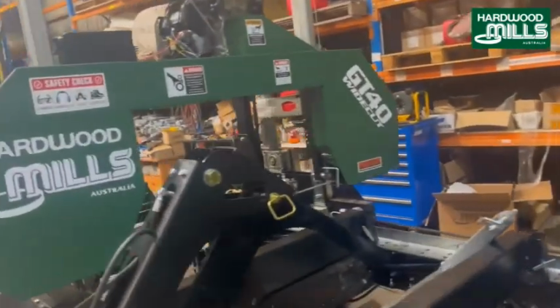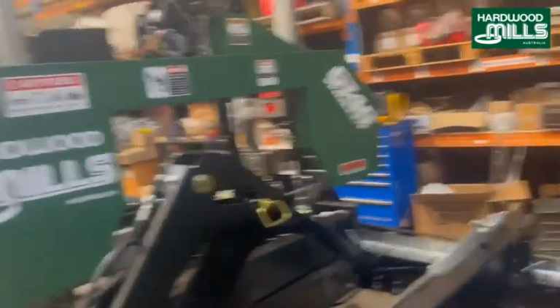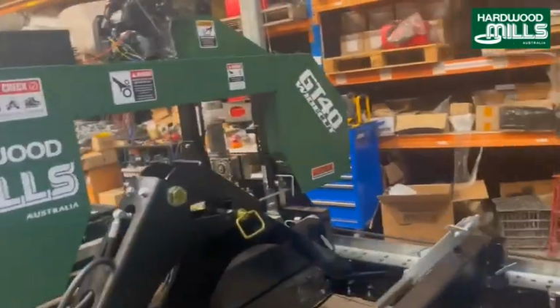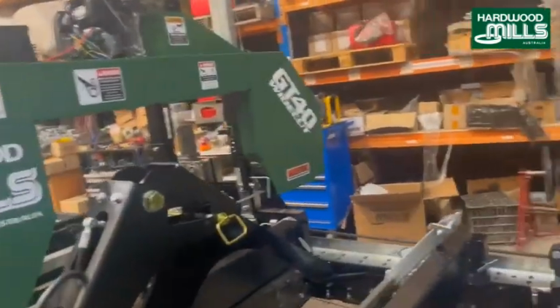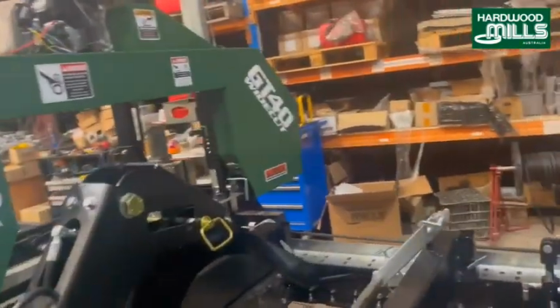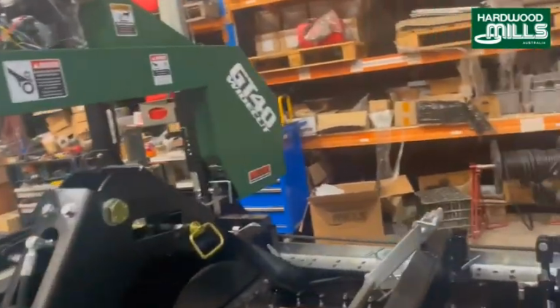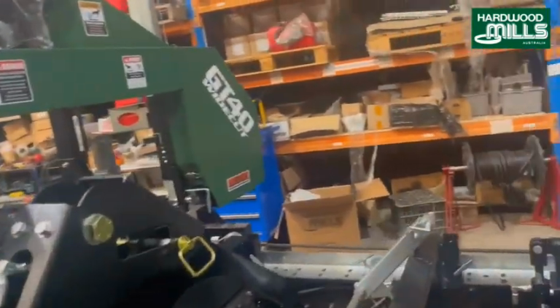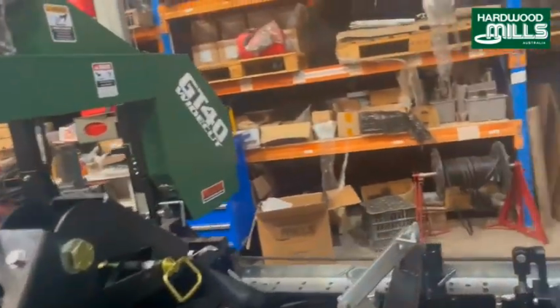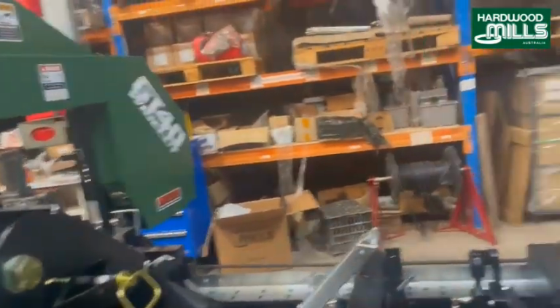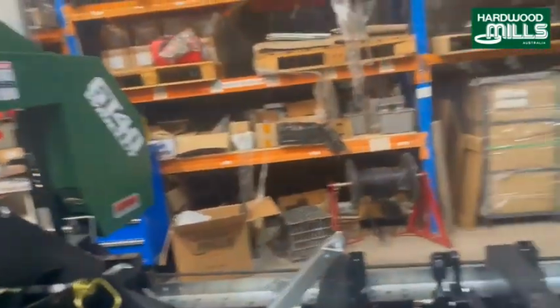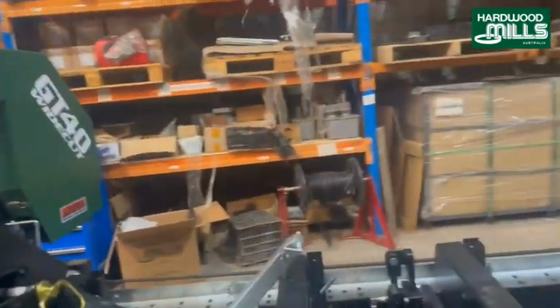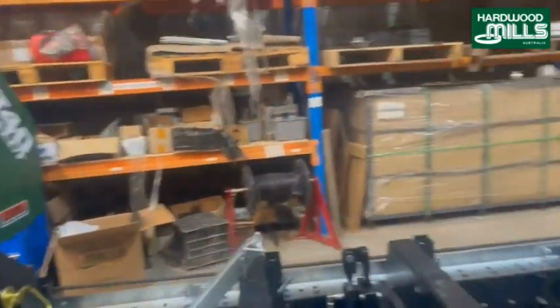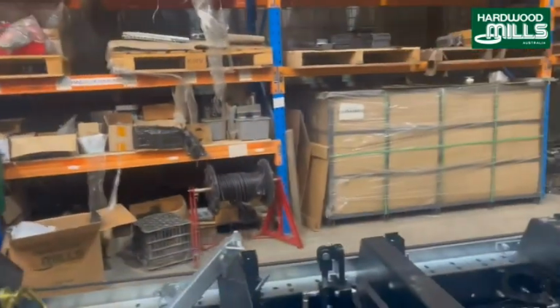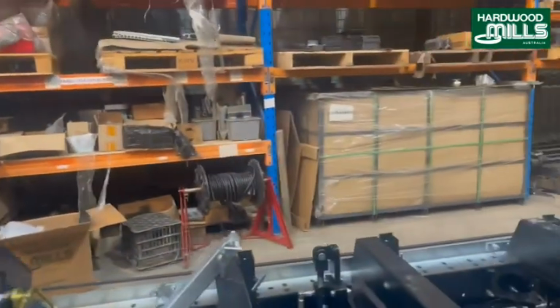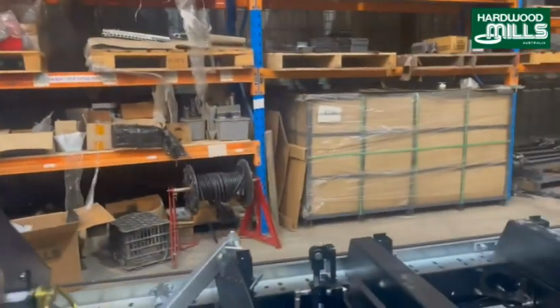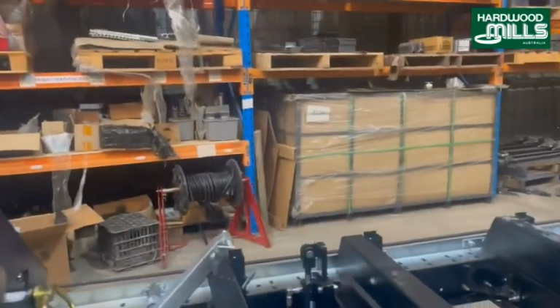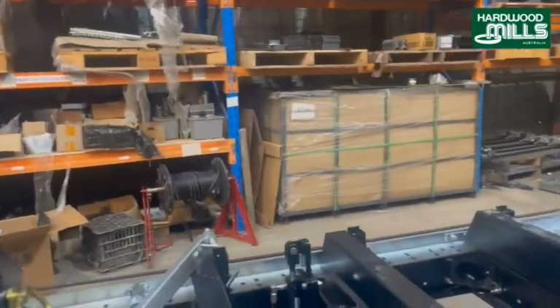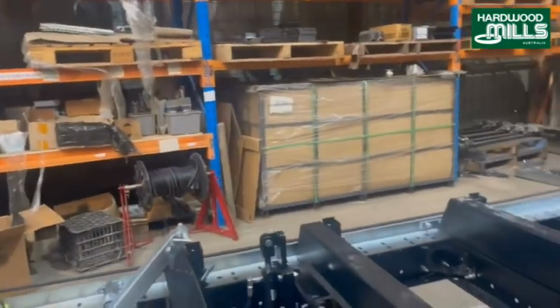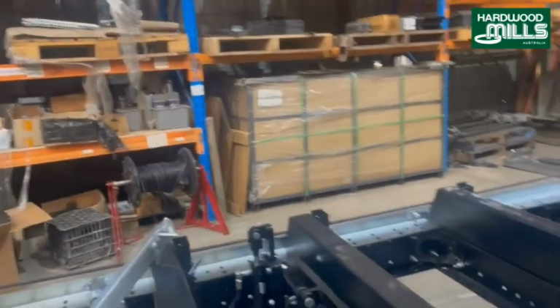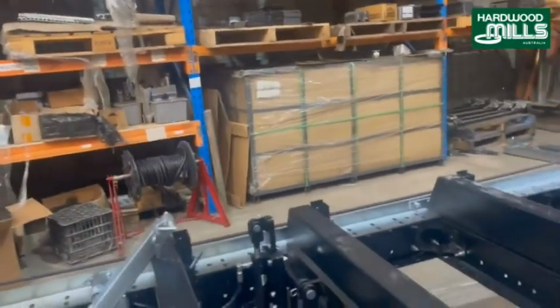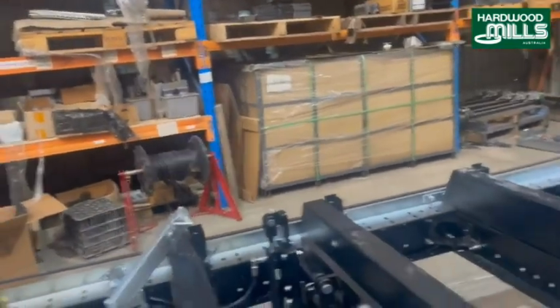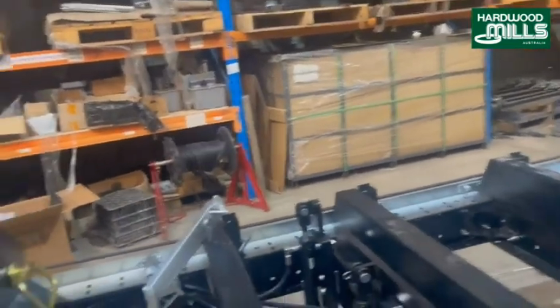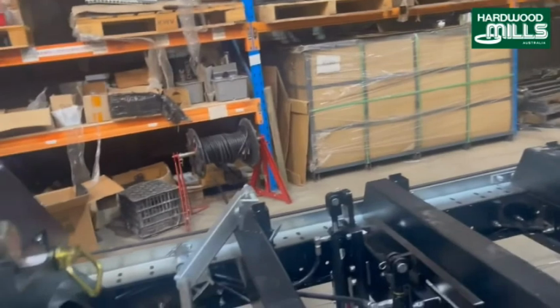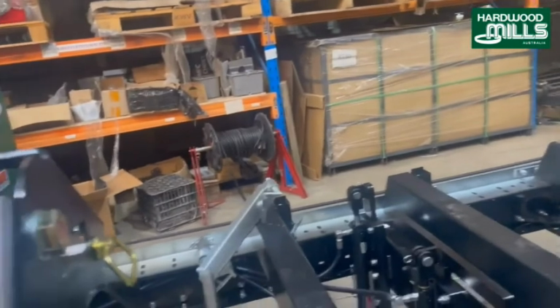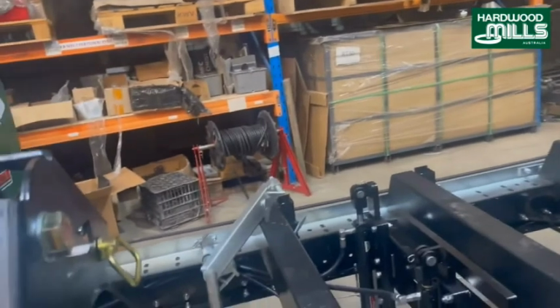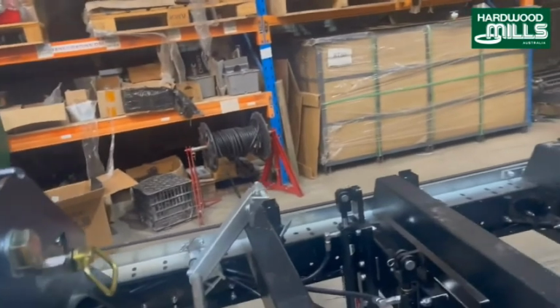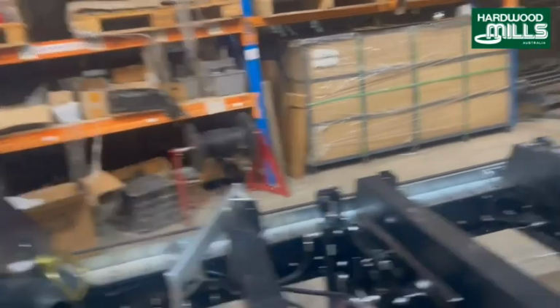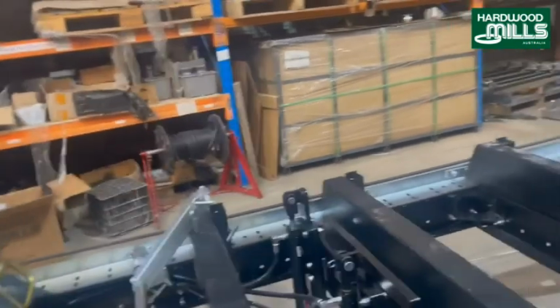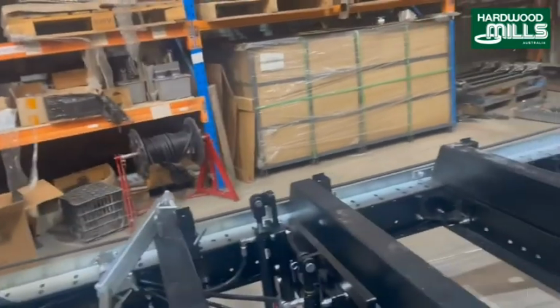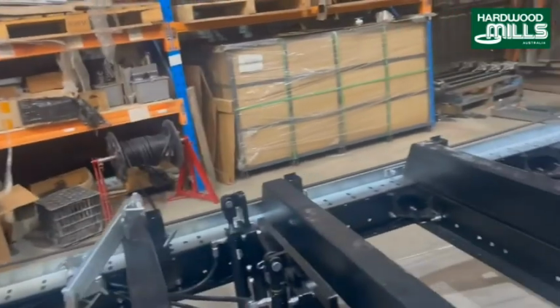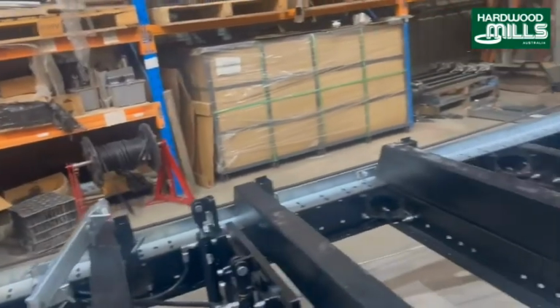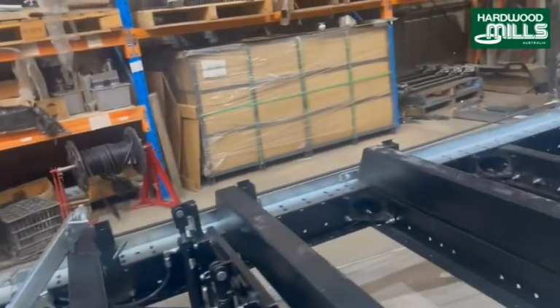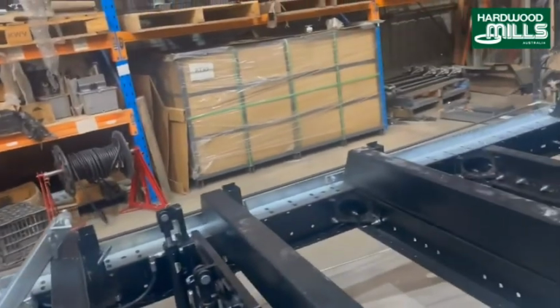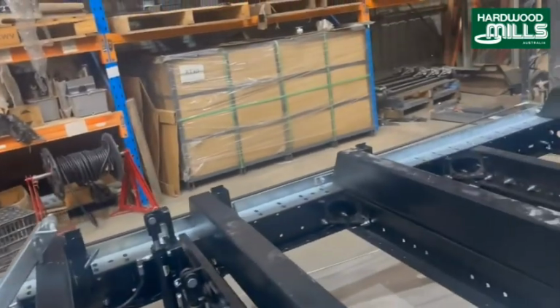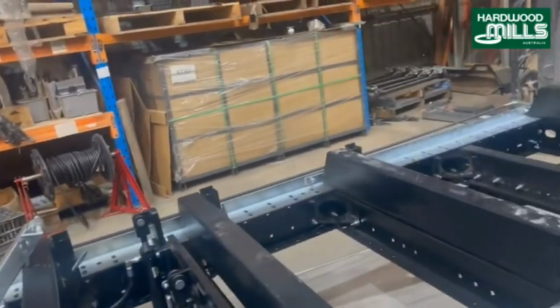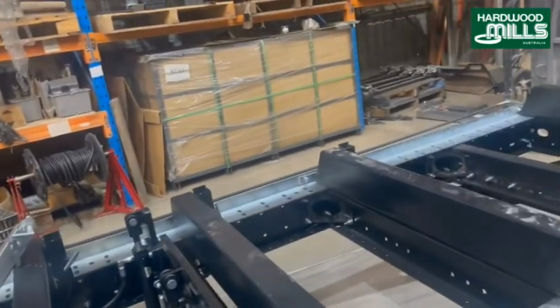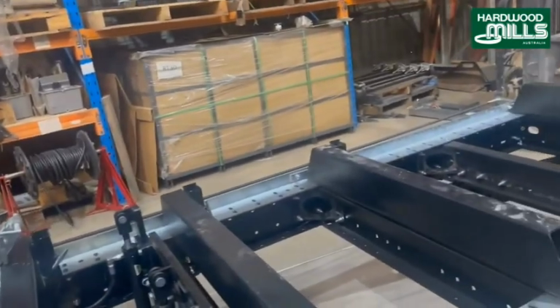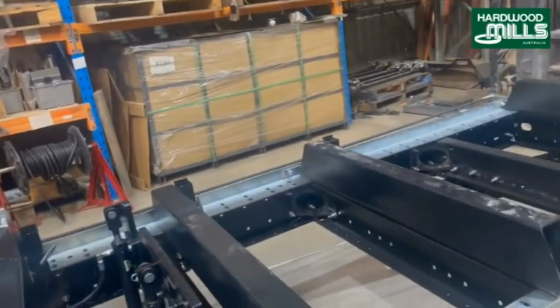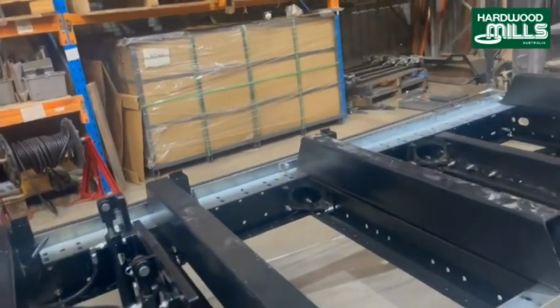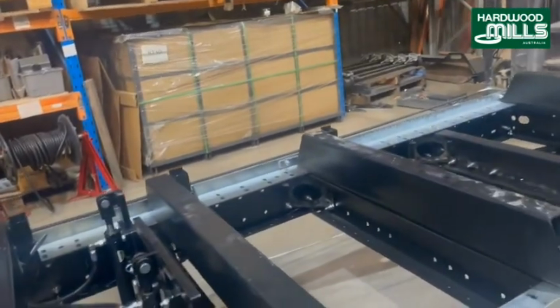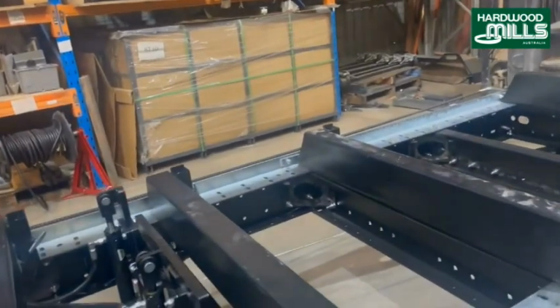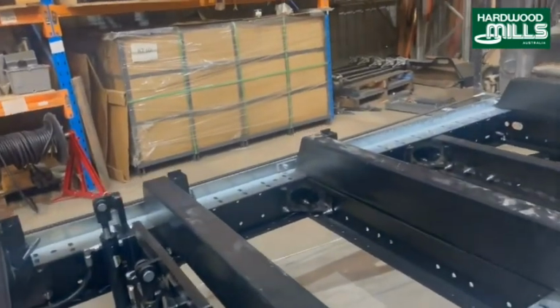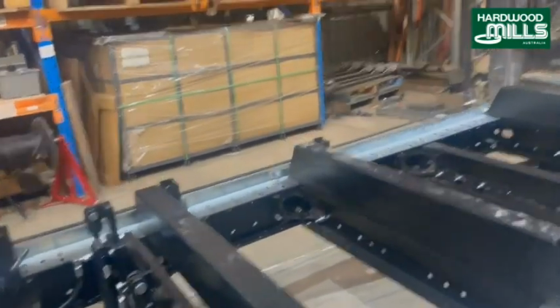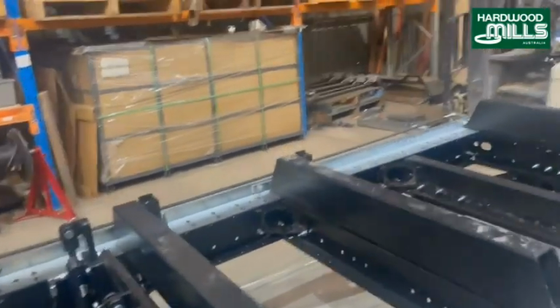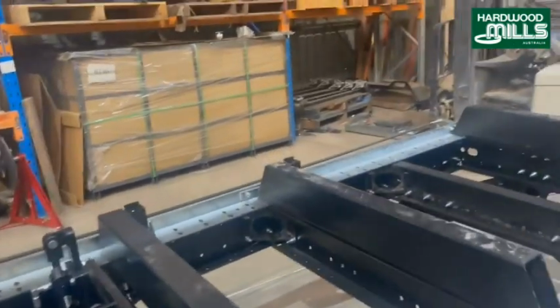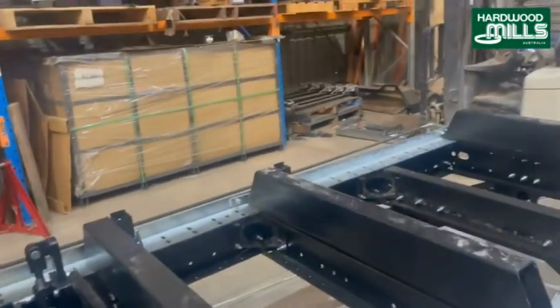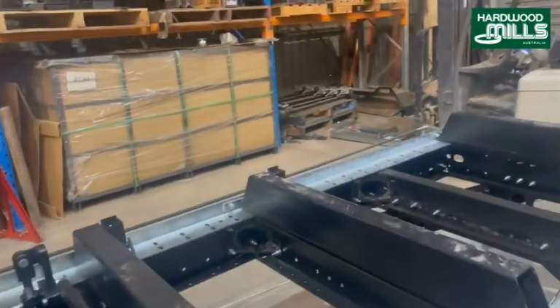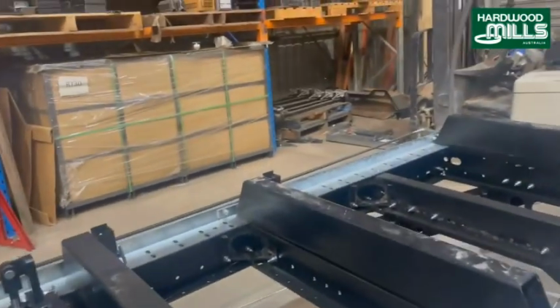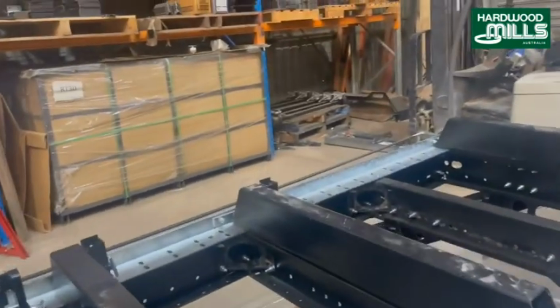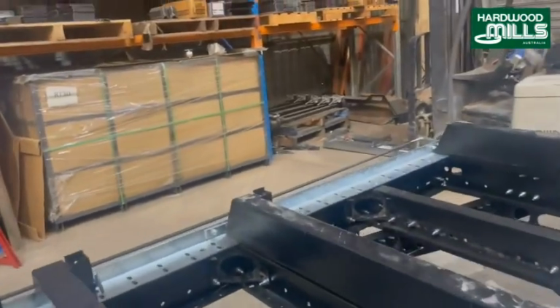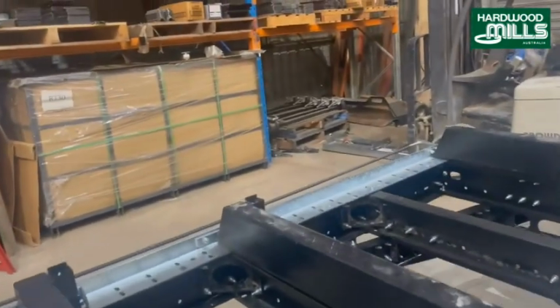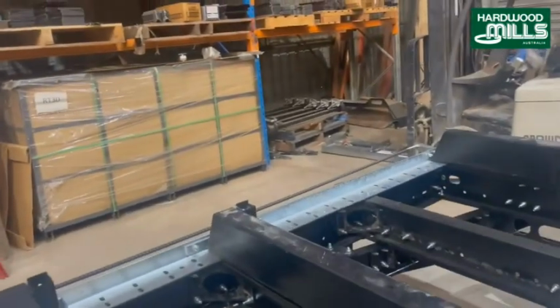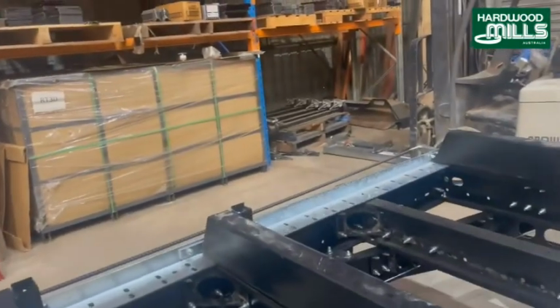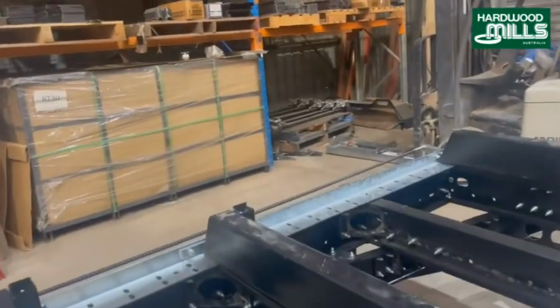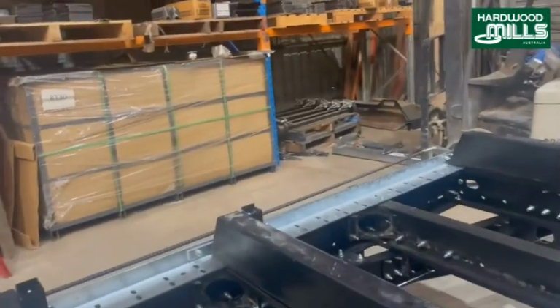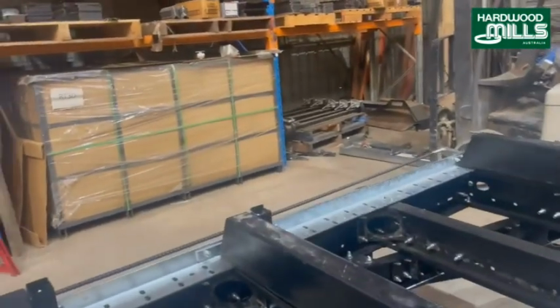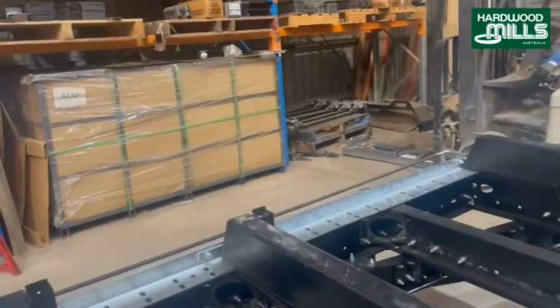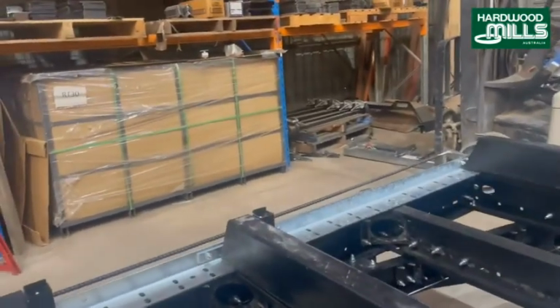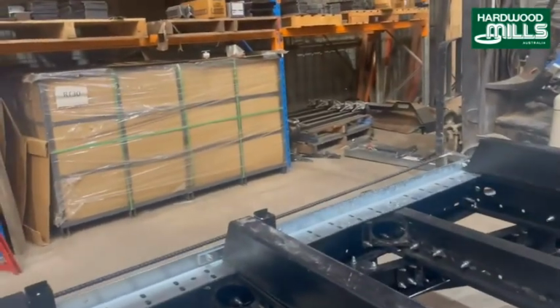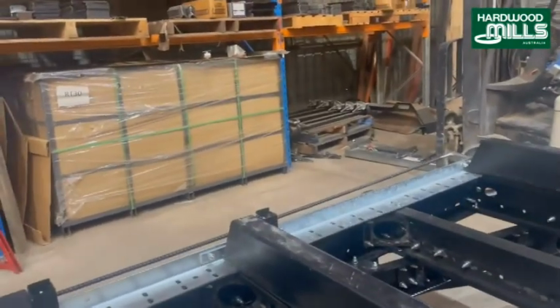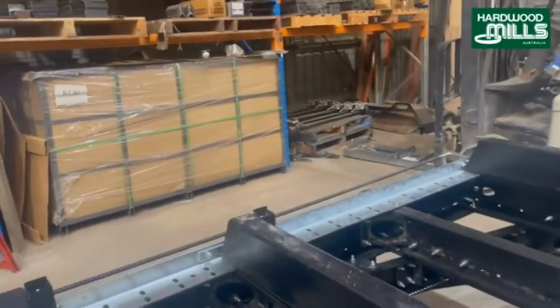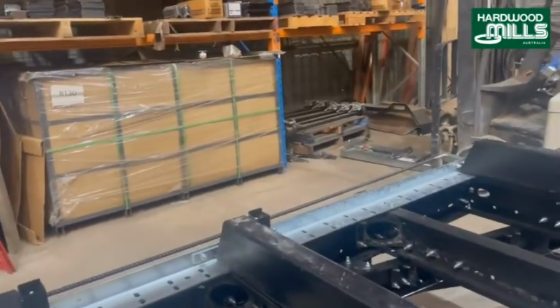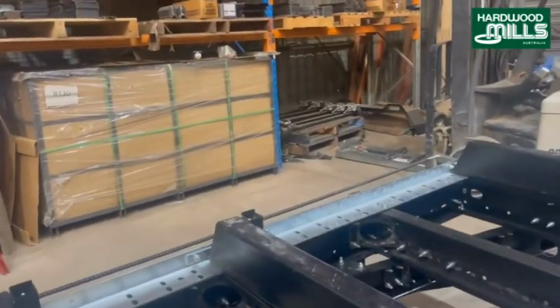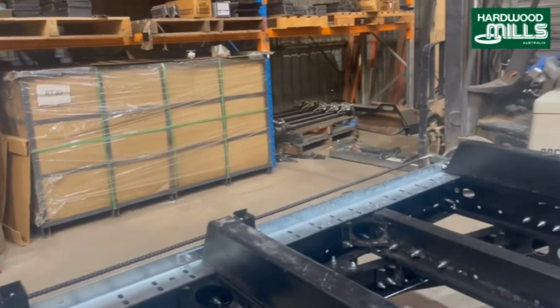We even make the hoses for the machine in-house — we crimp them up ourselves. If anyone's had to buy hoses, they'll know they're outrageously priced, so you have to make them yourself.